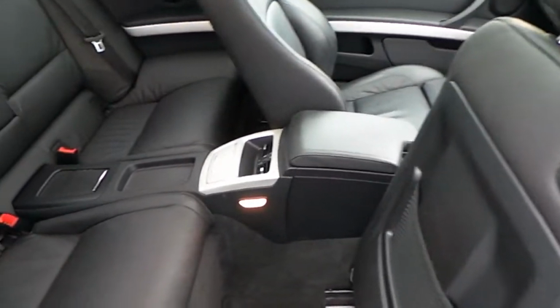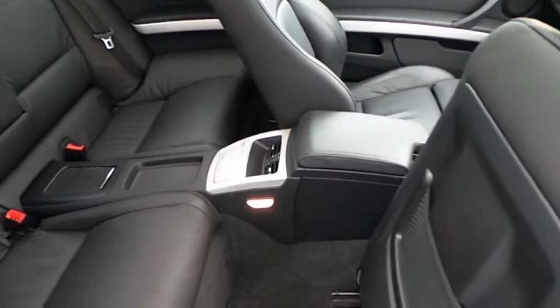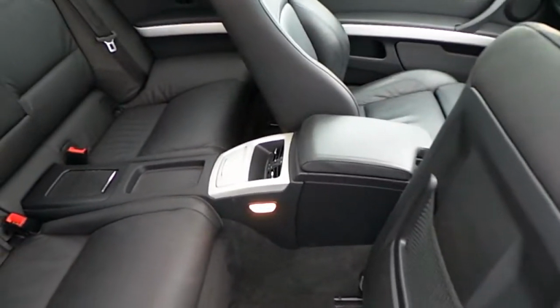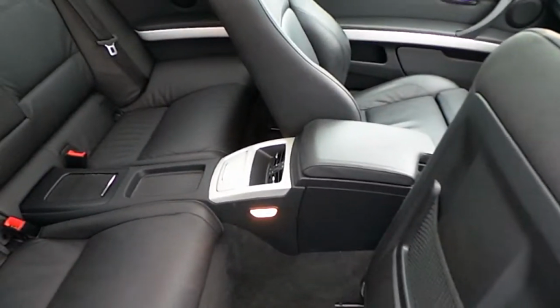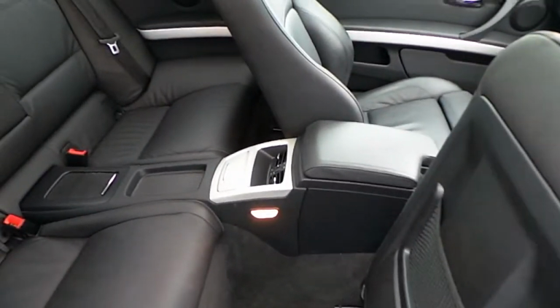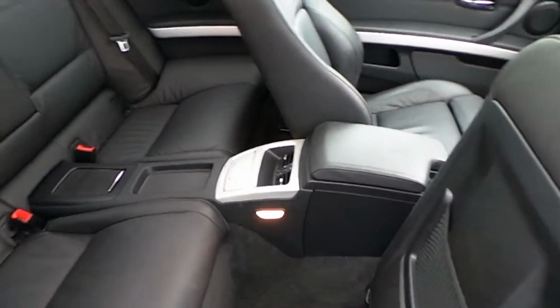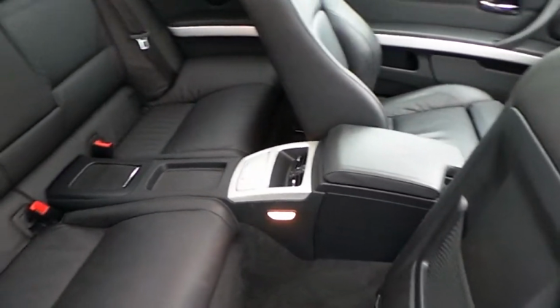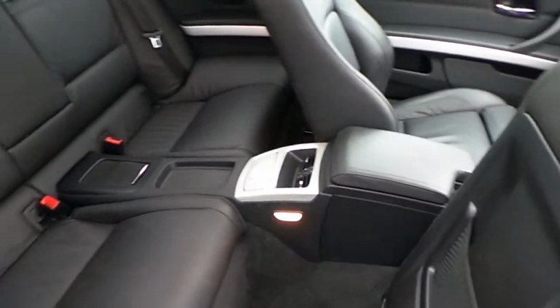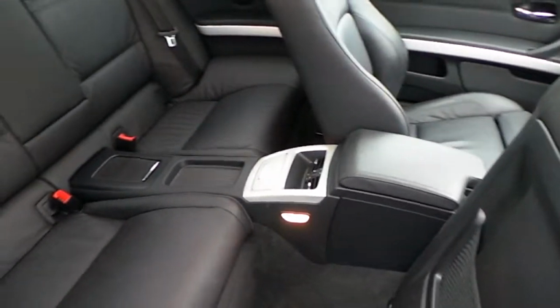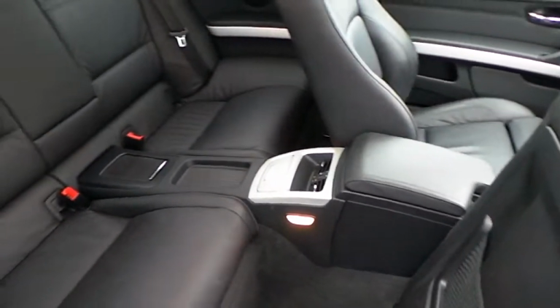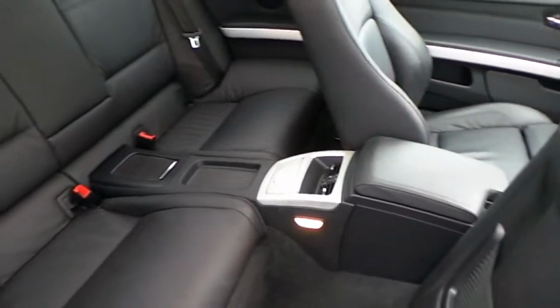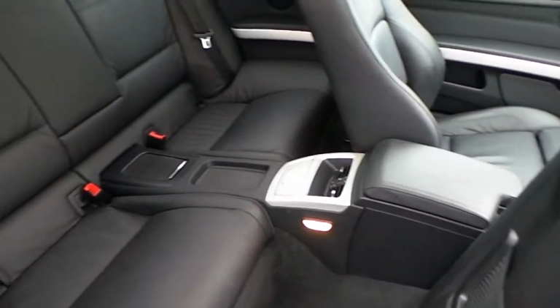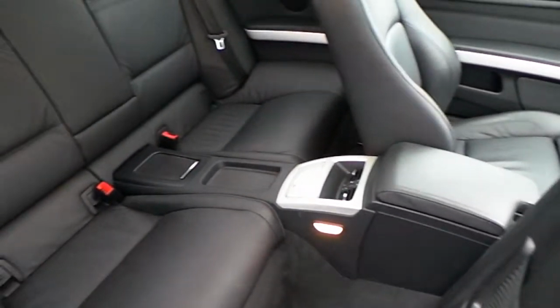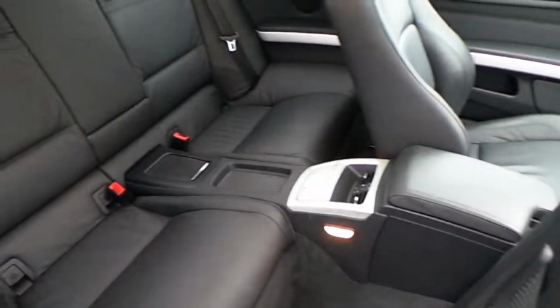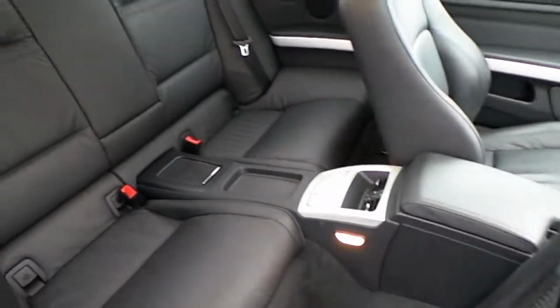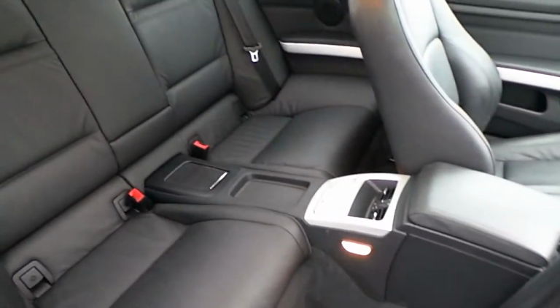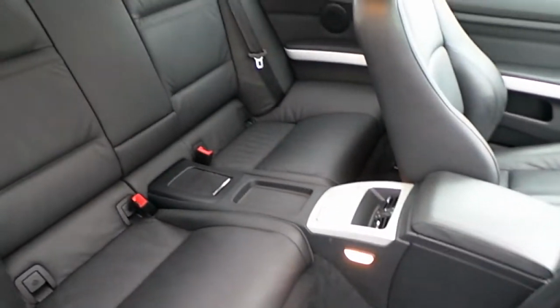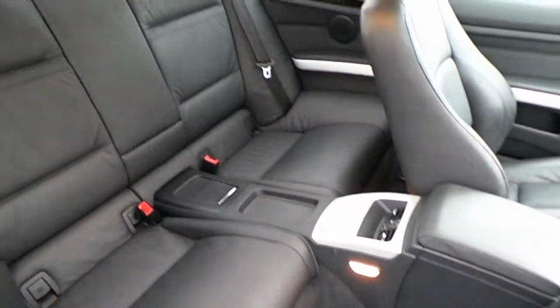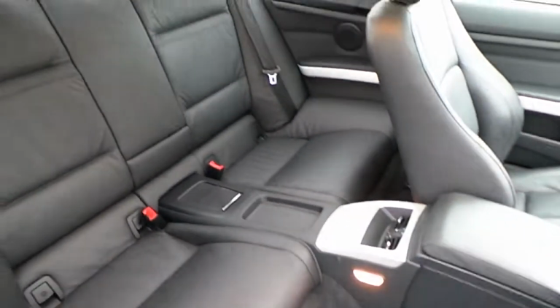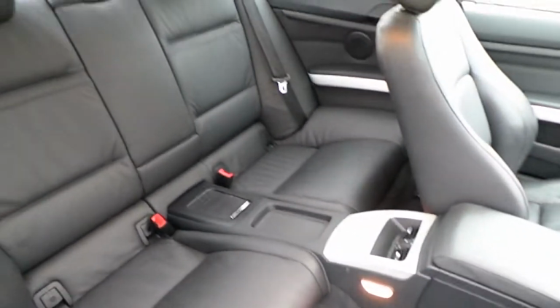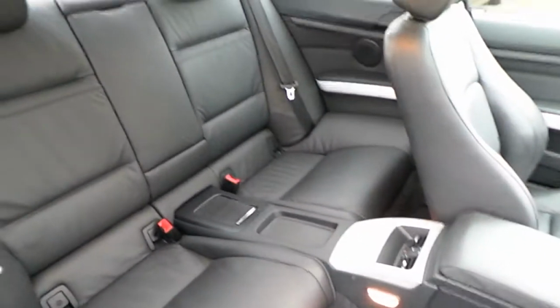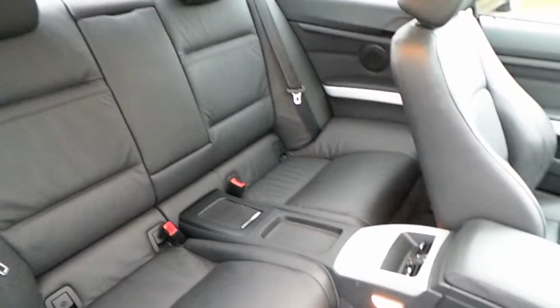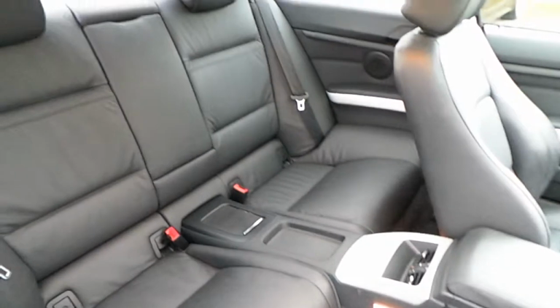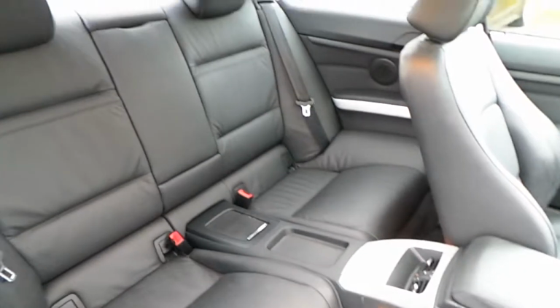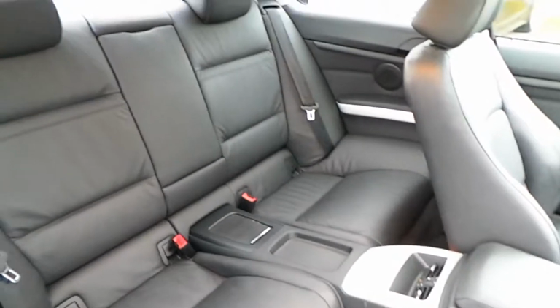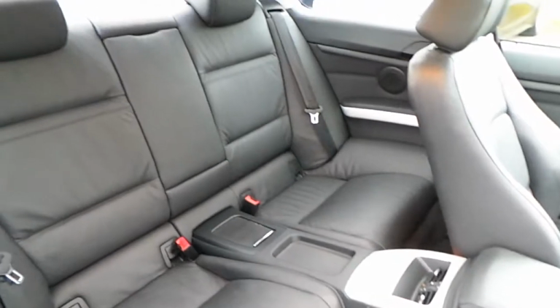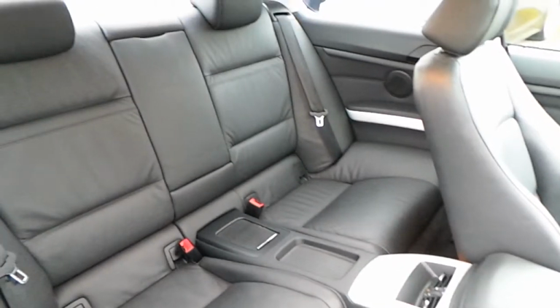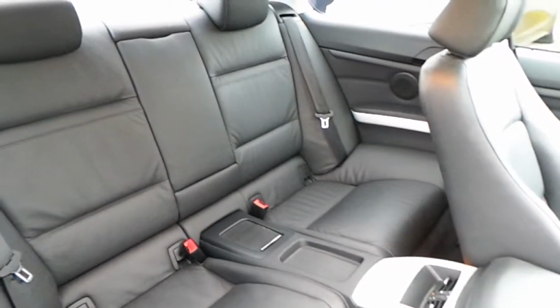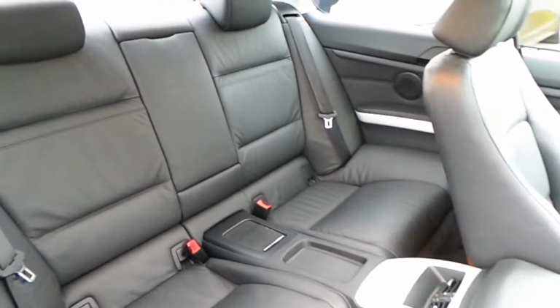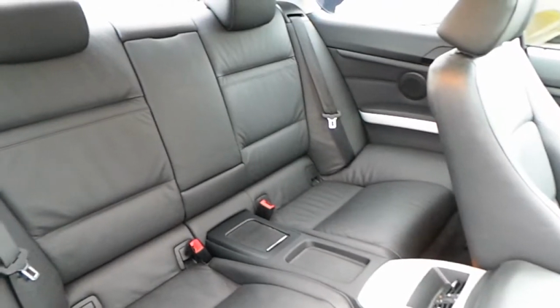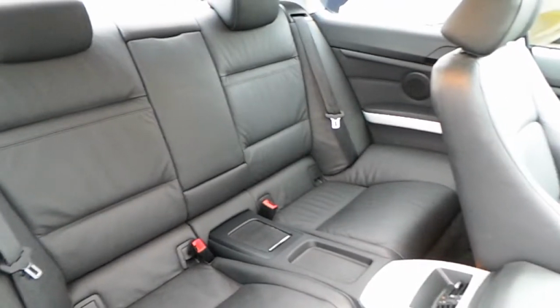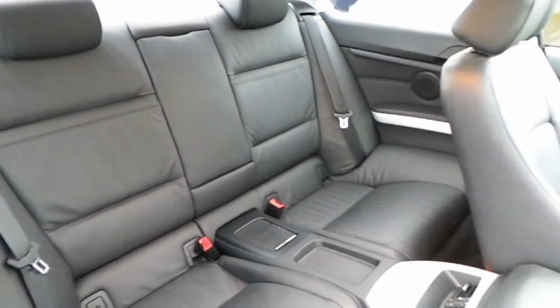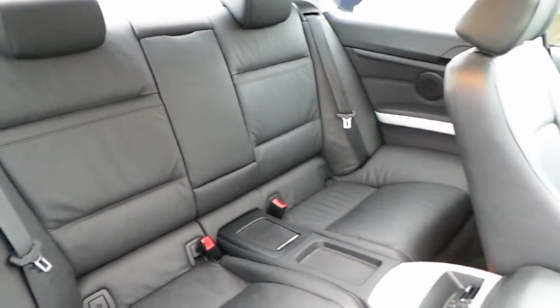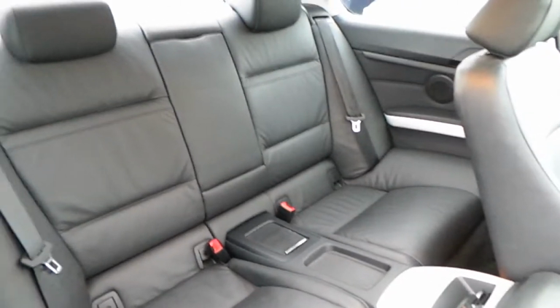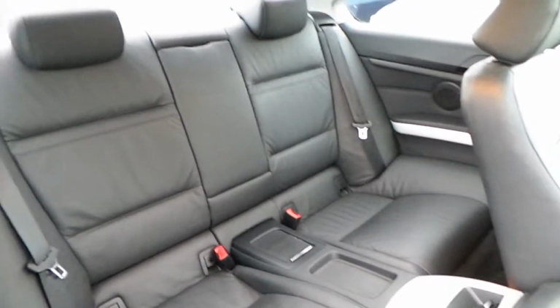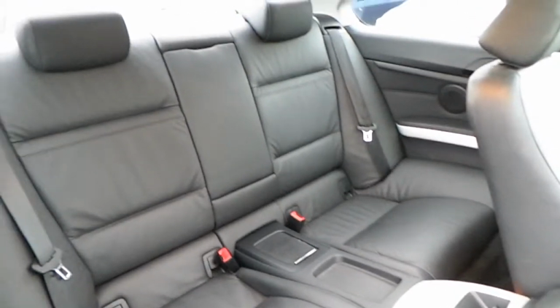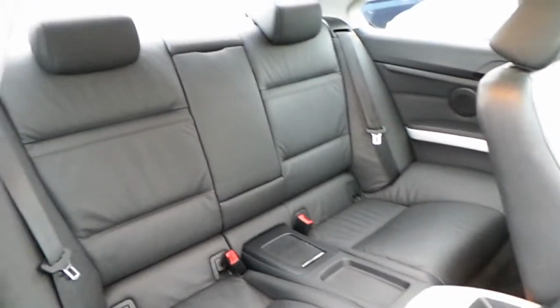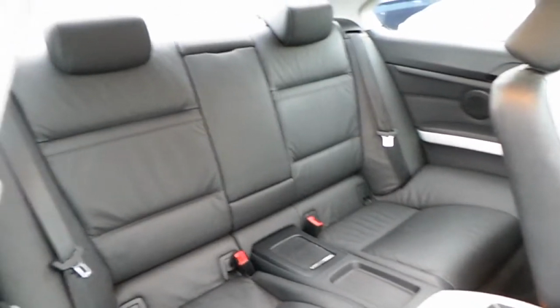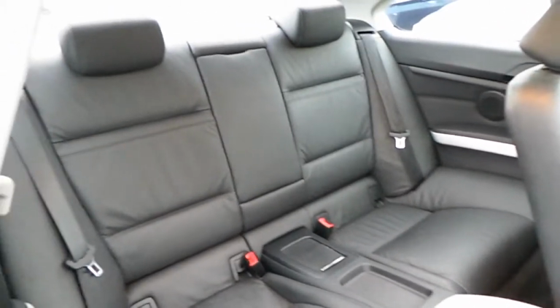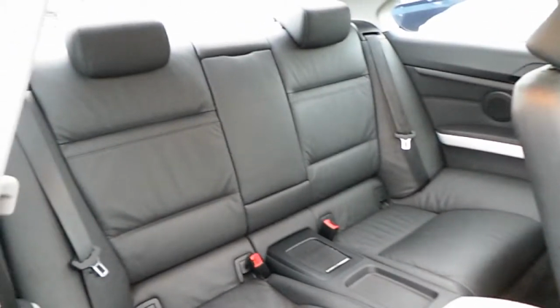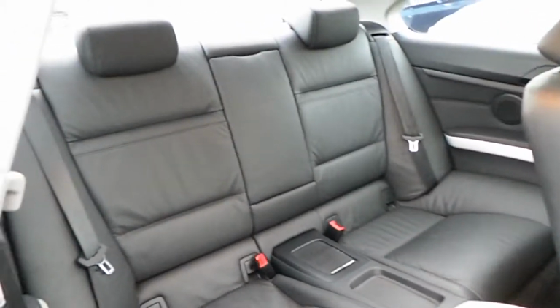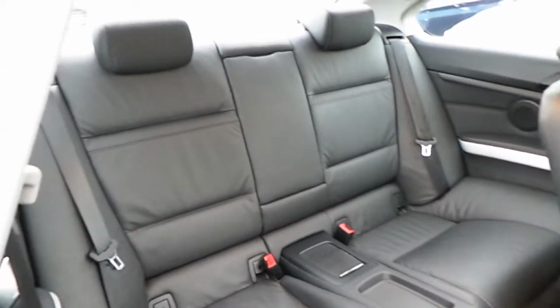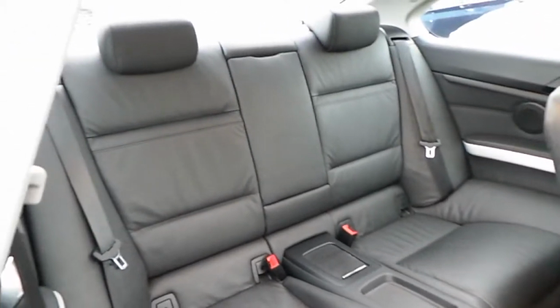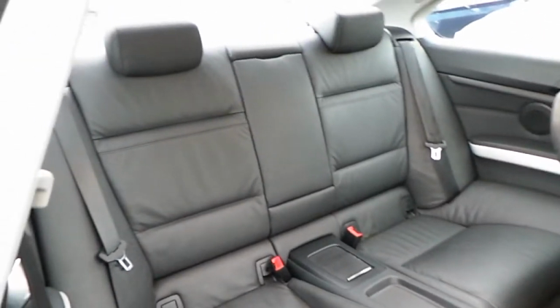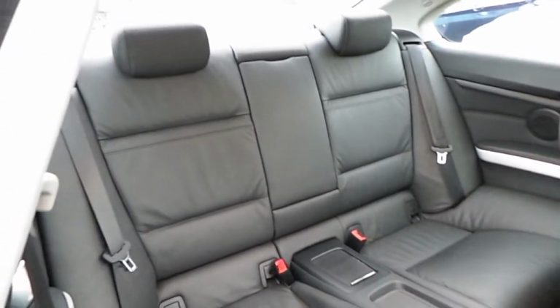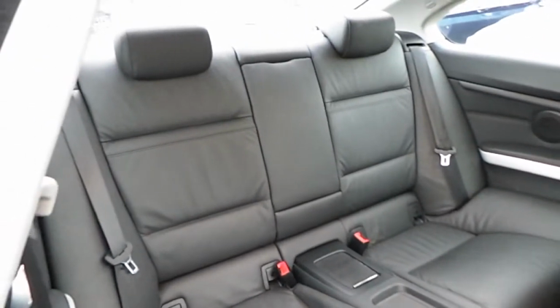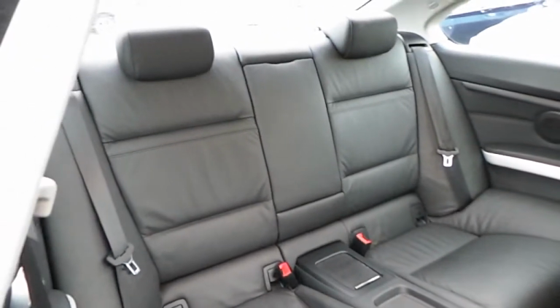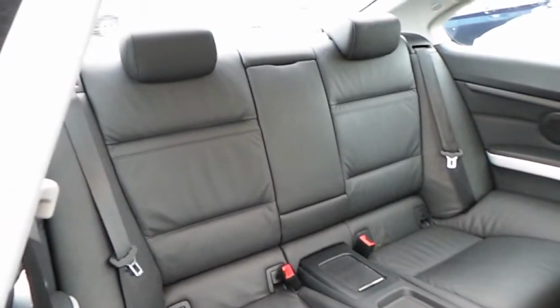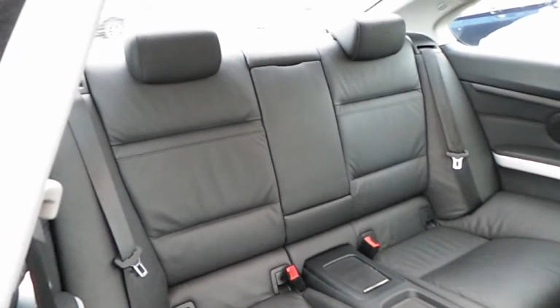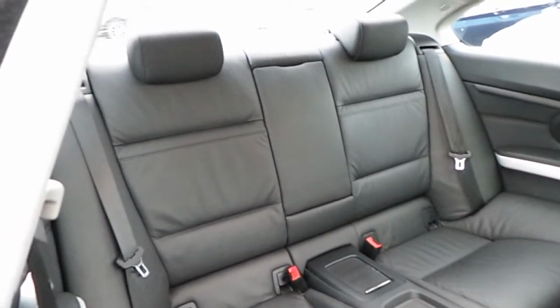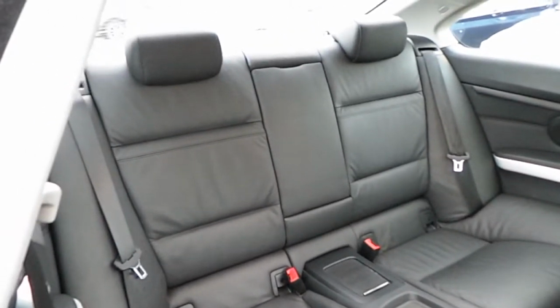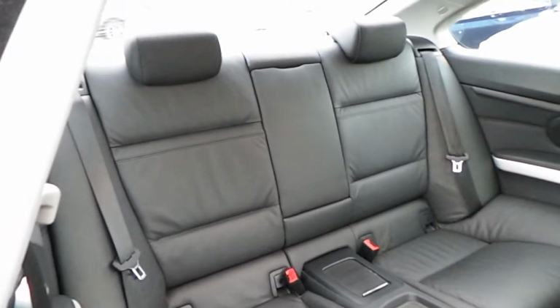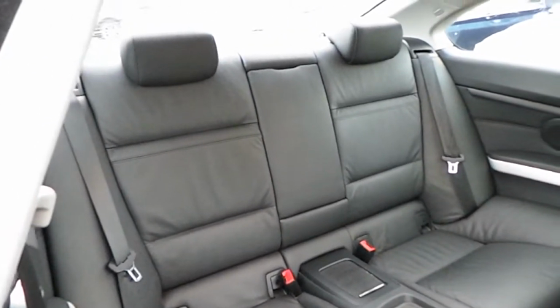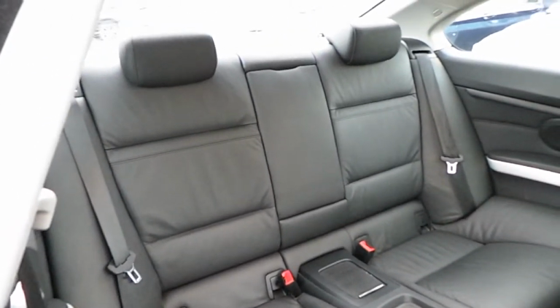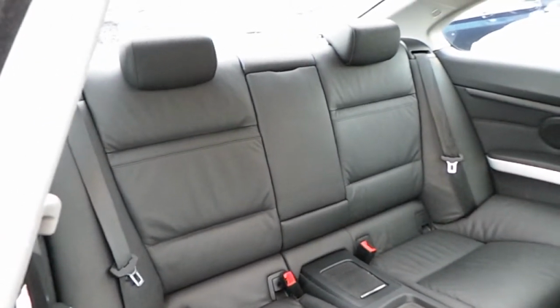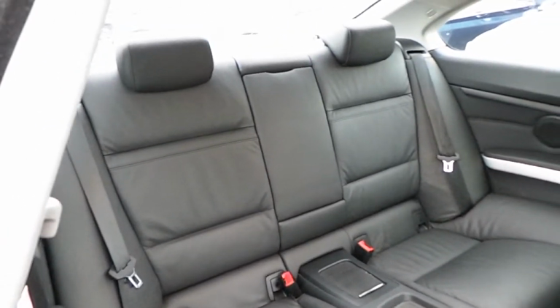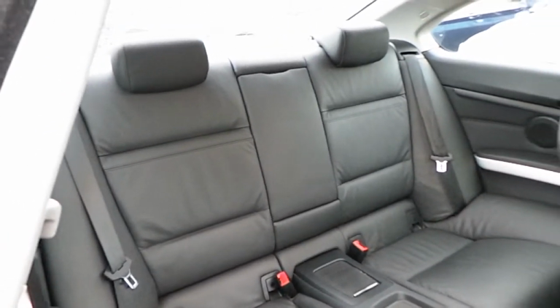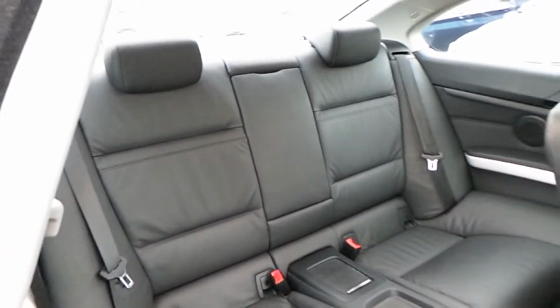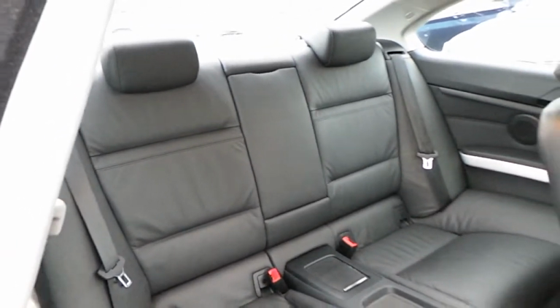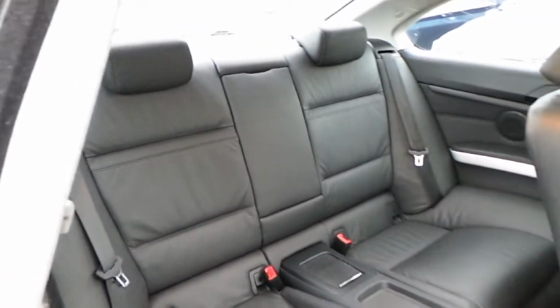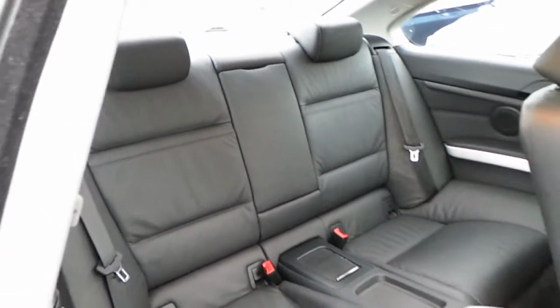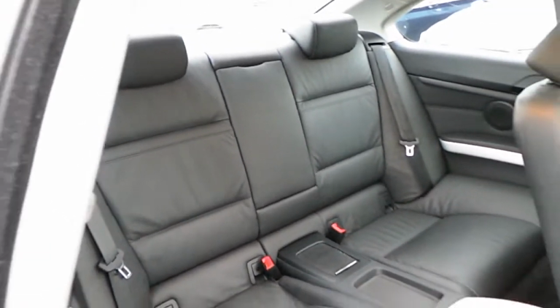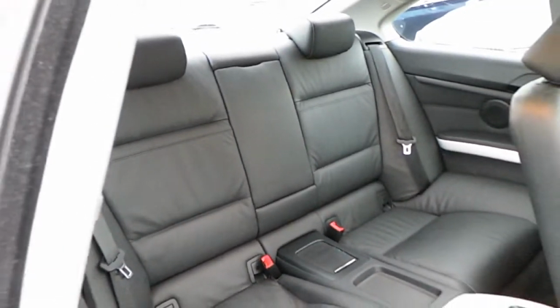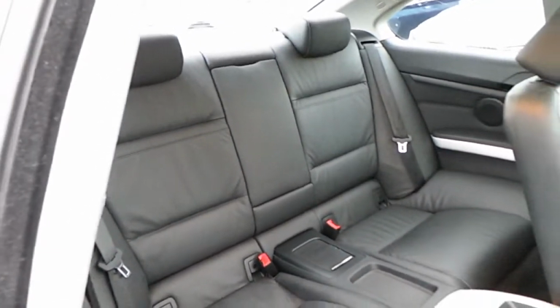This car comes with a two-year BMW premium select warranty and finance is available from Murphy & Gun on request.